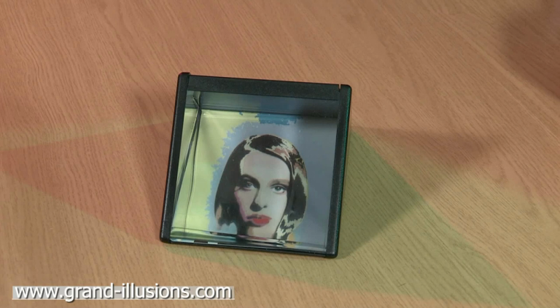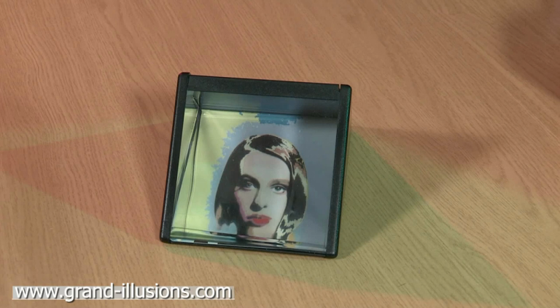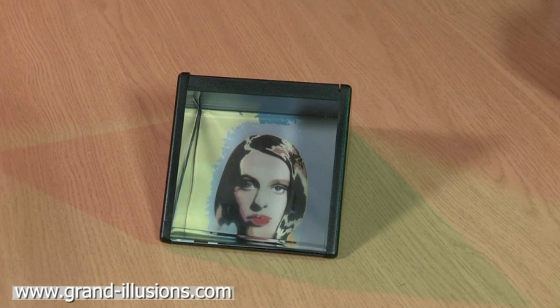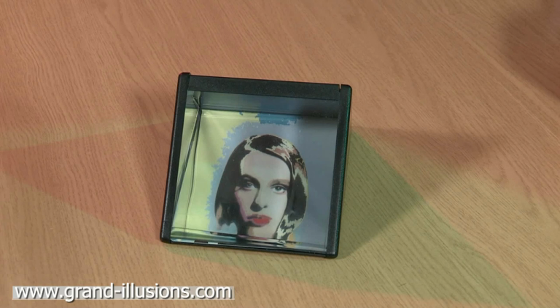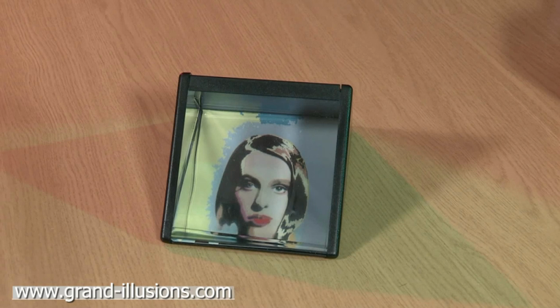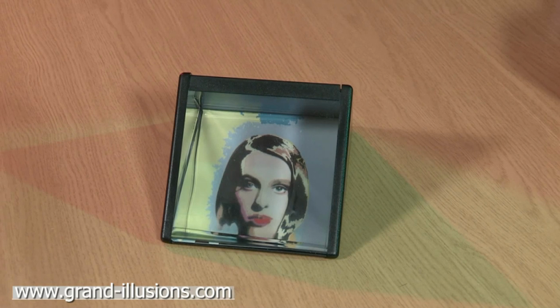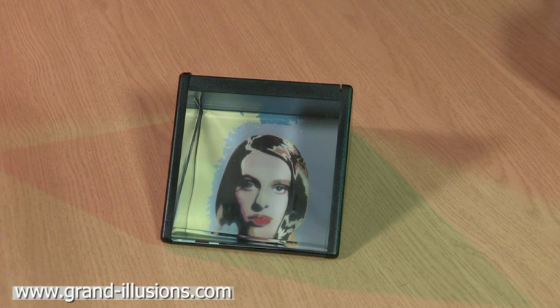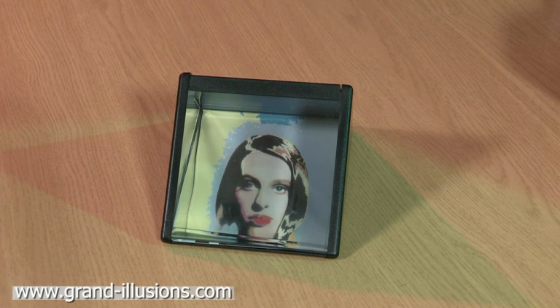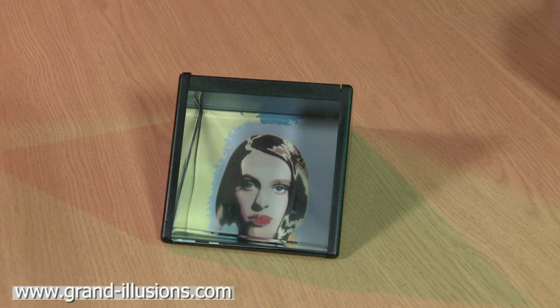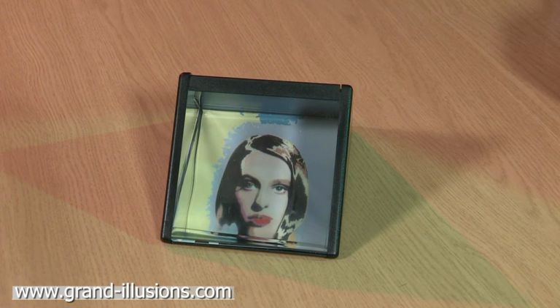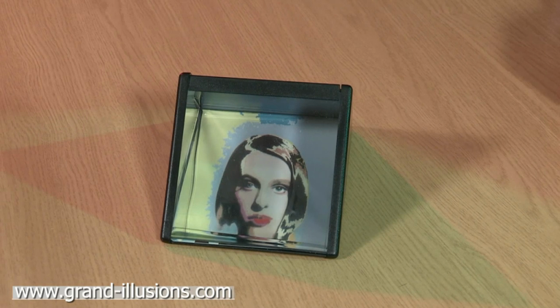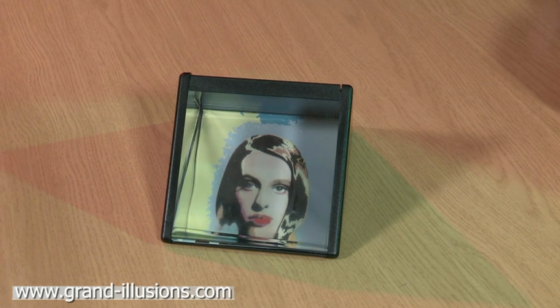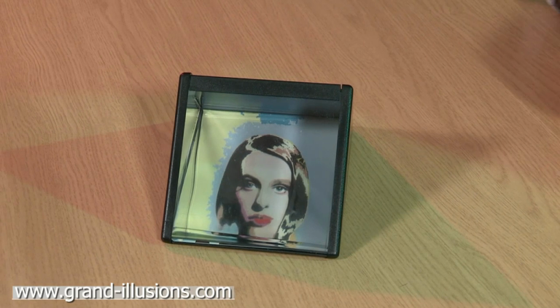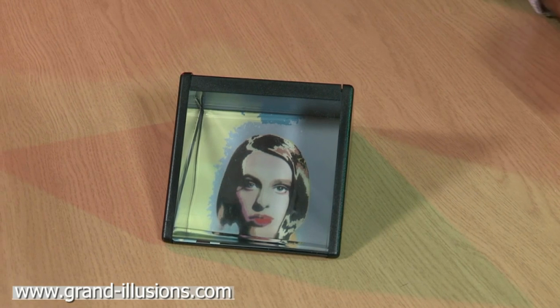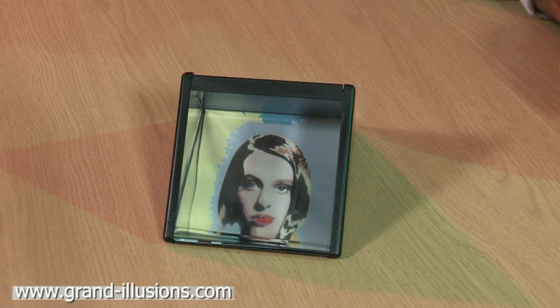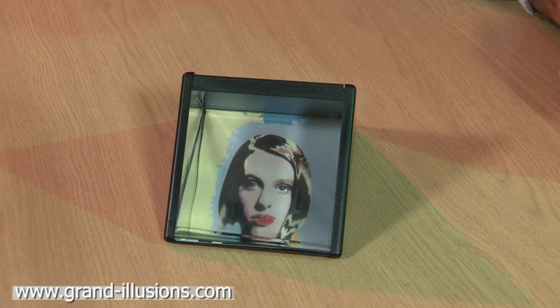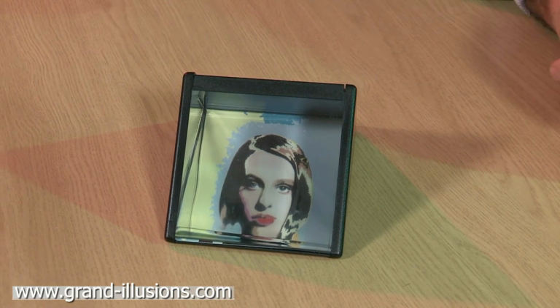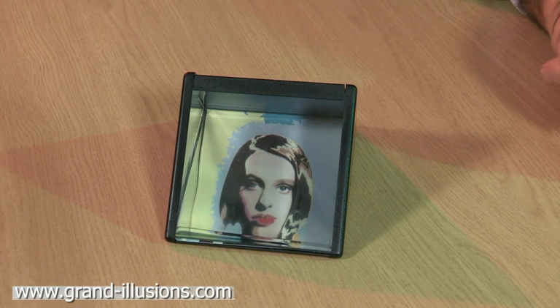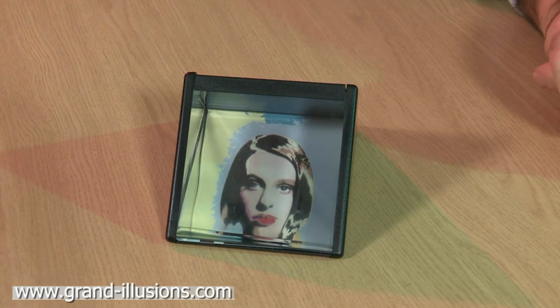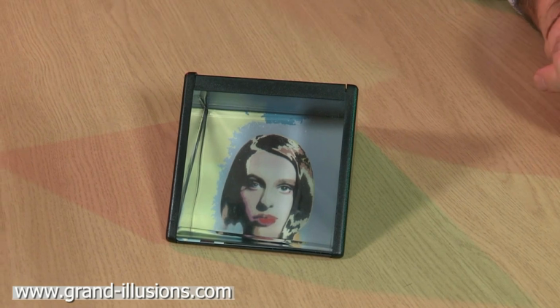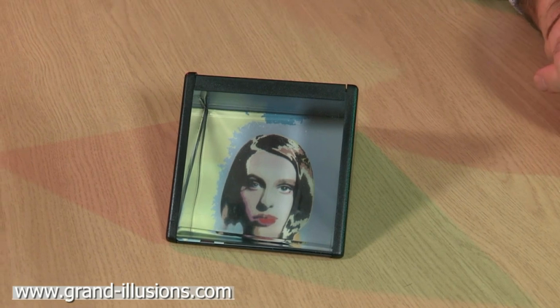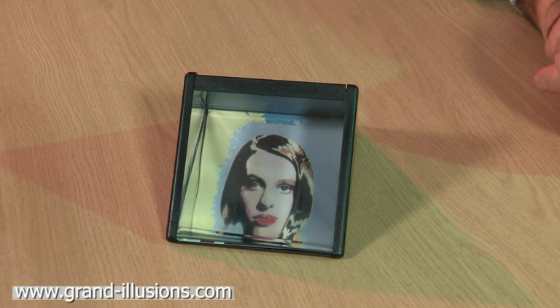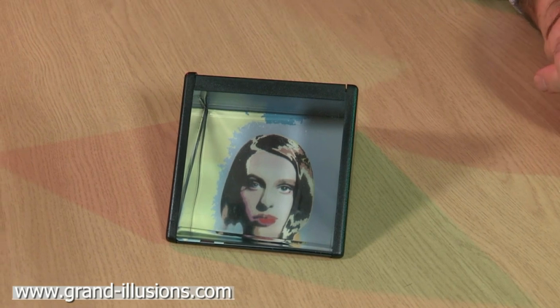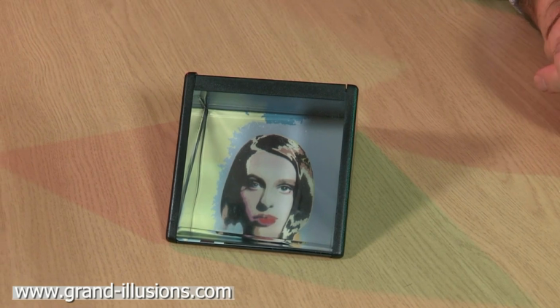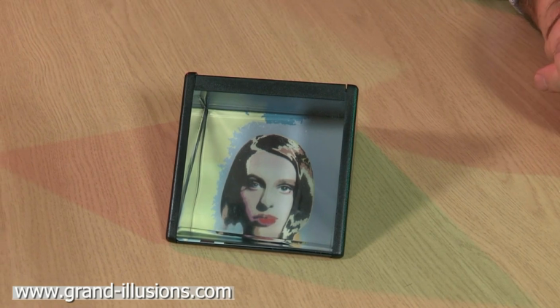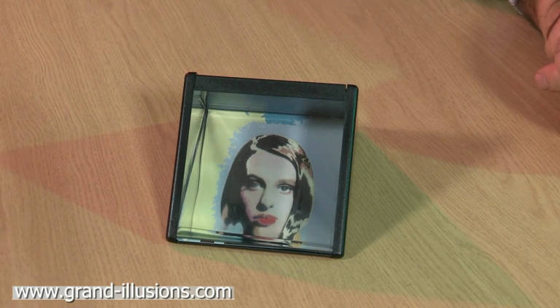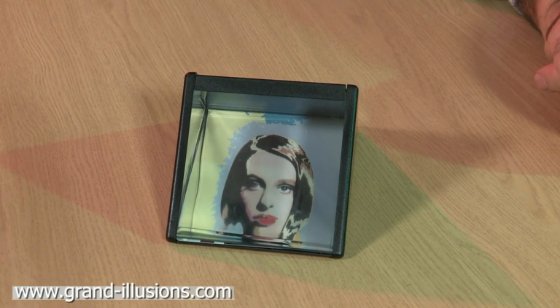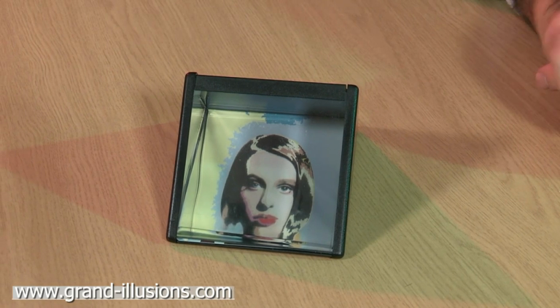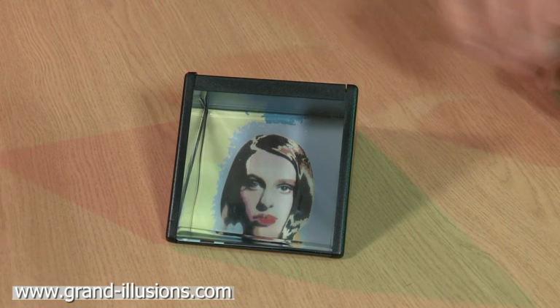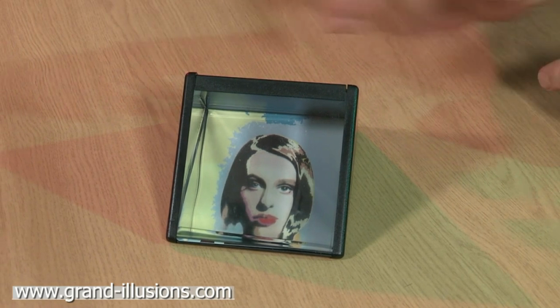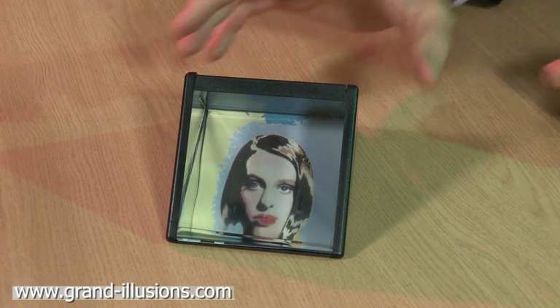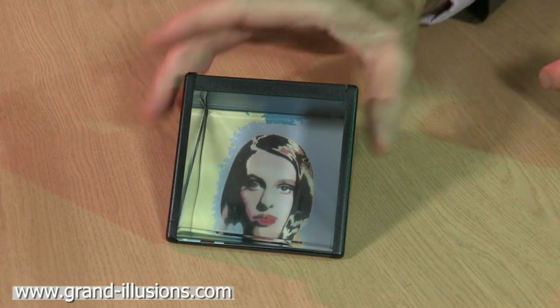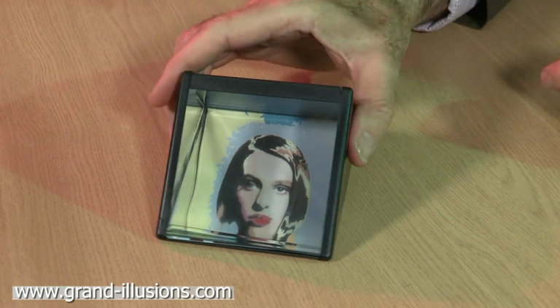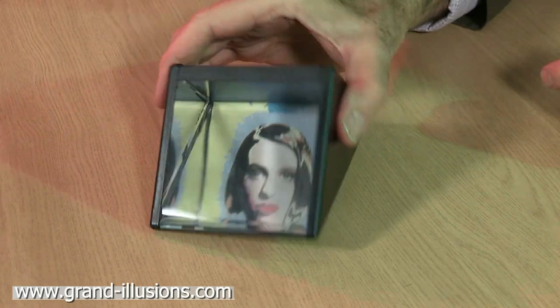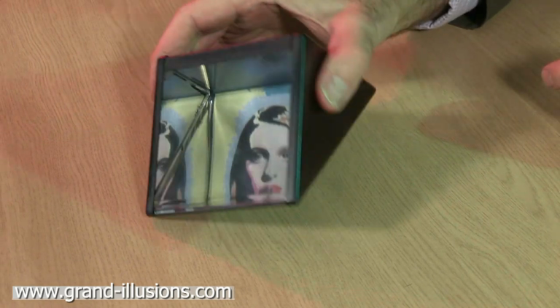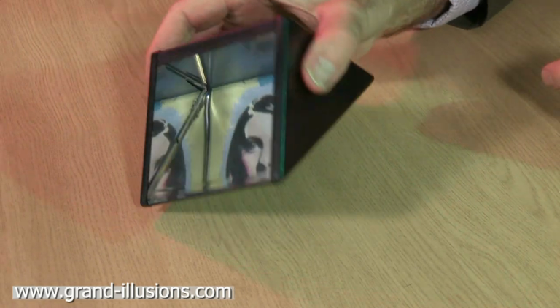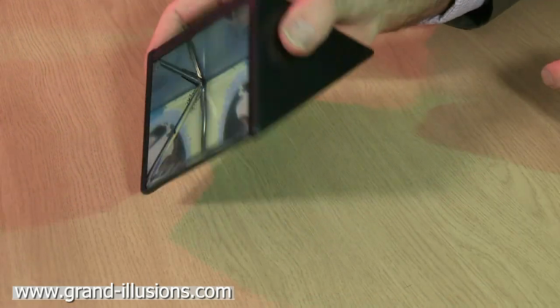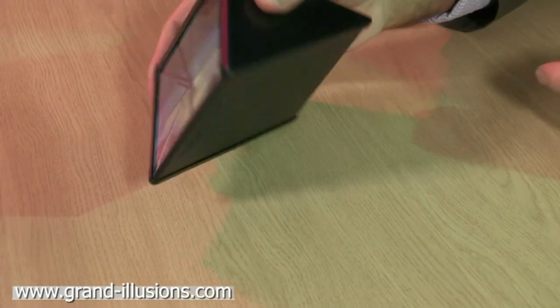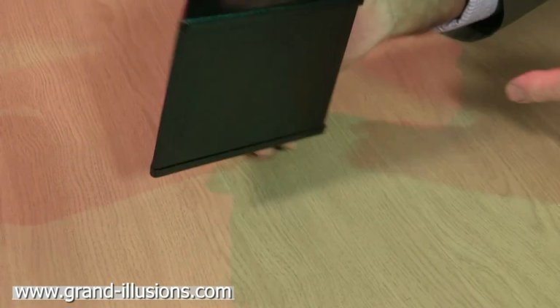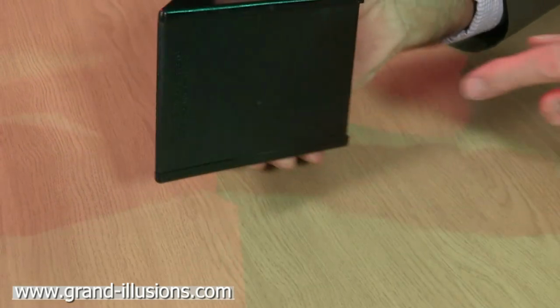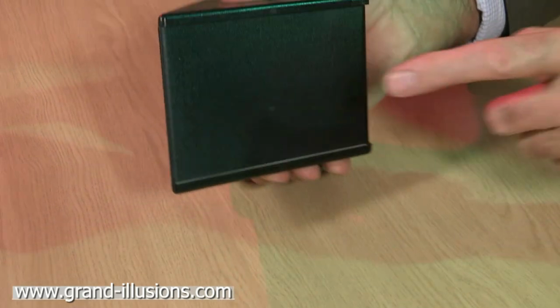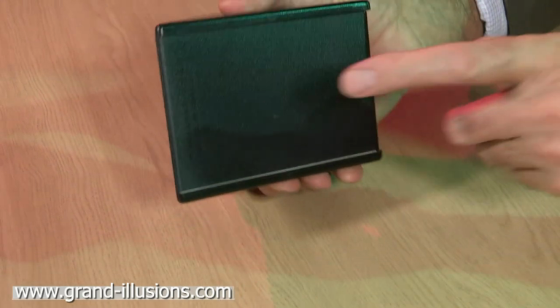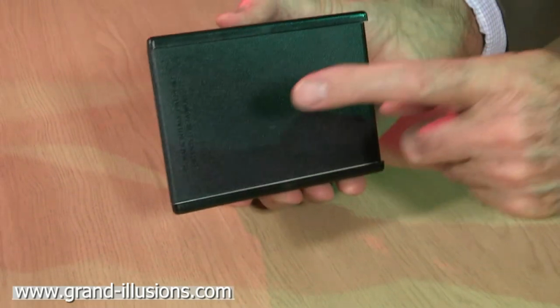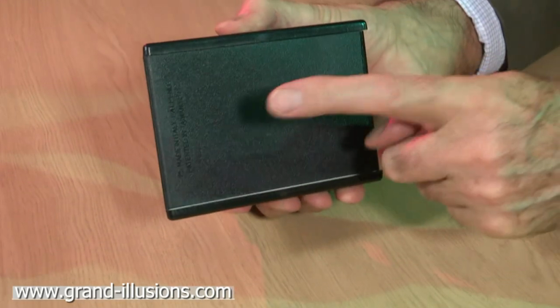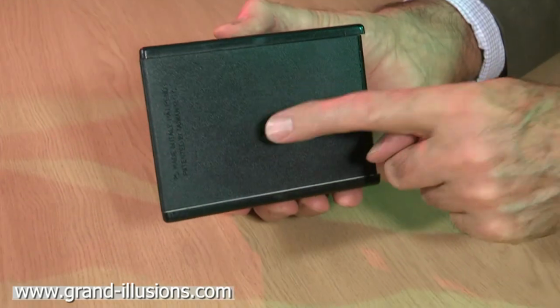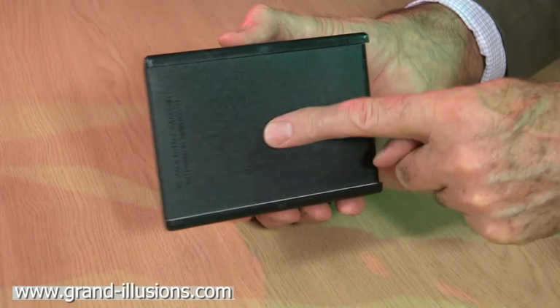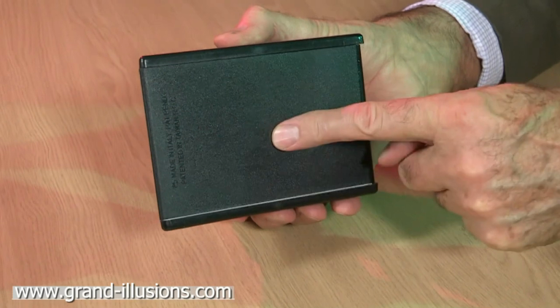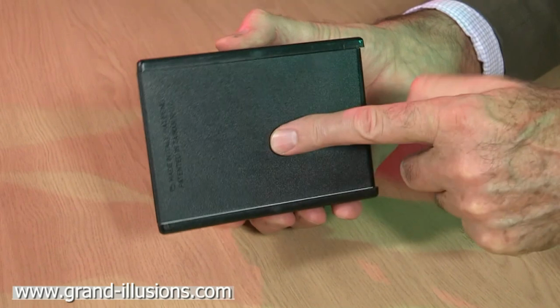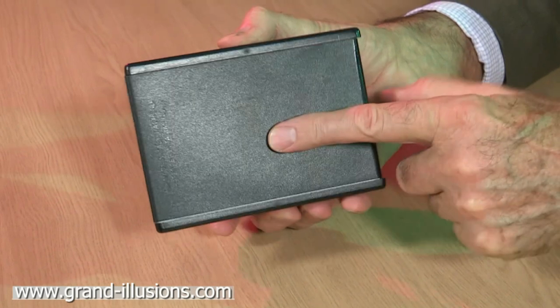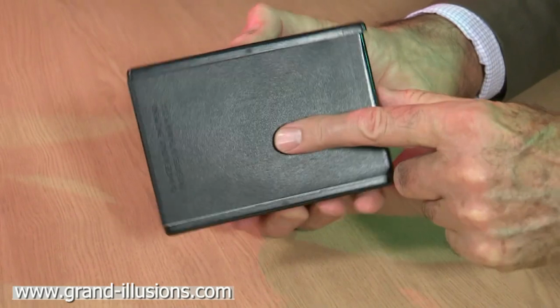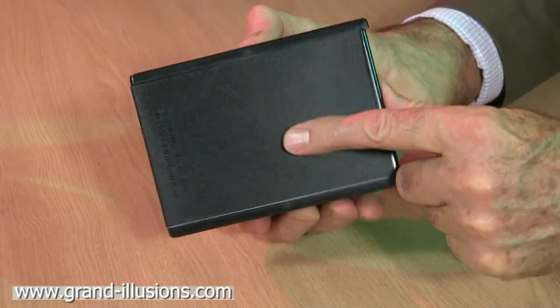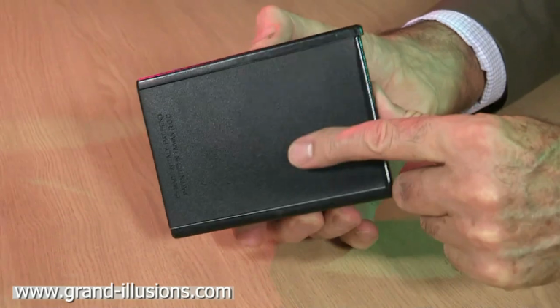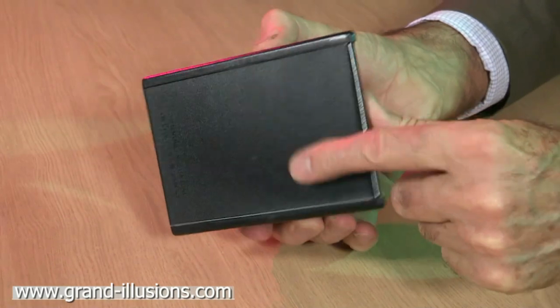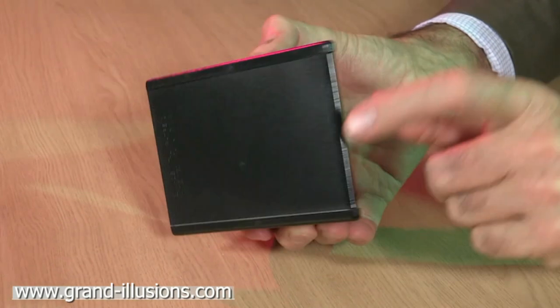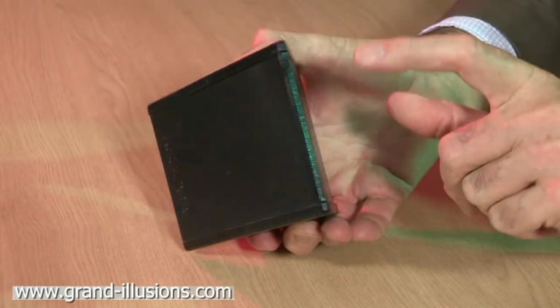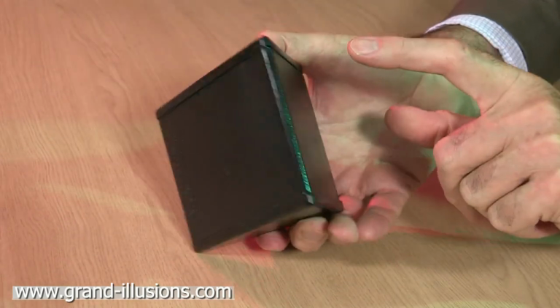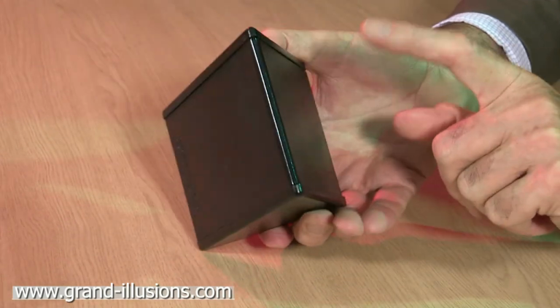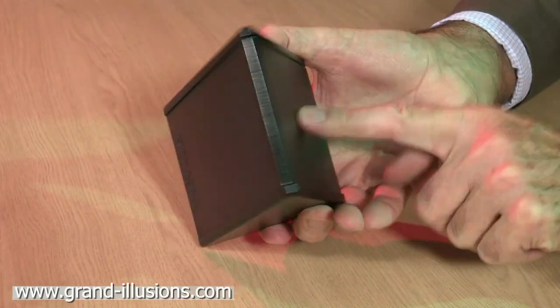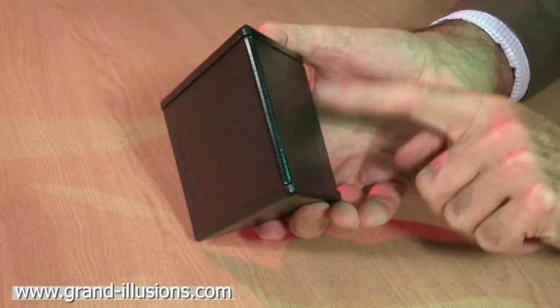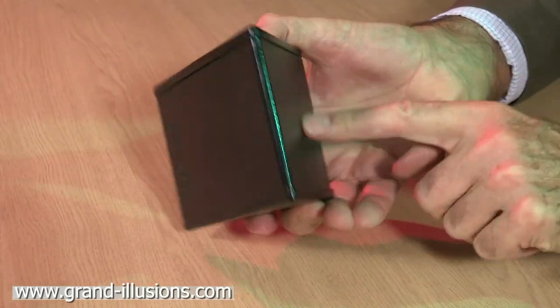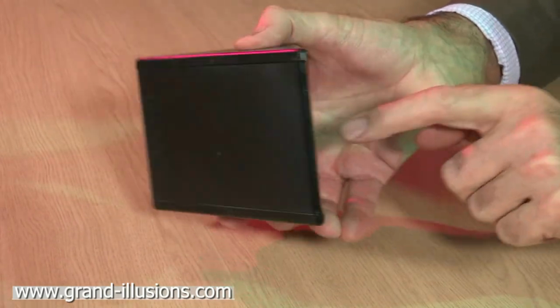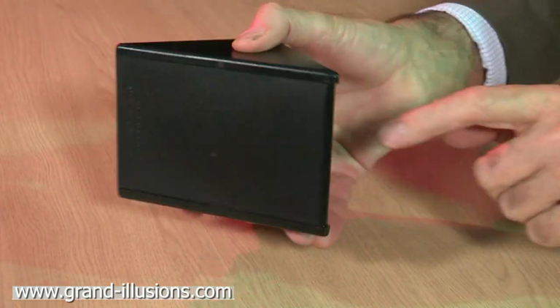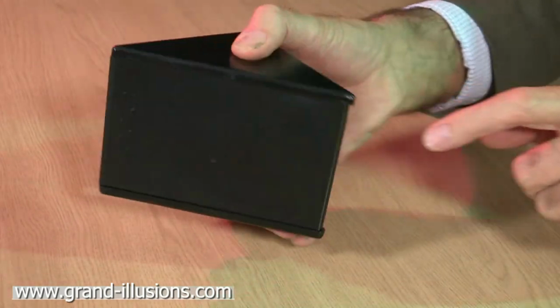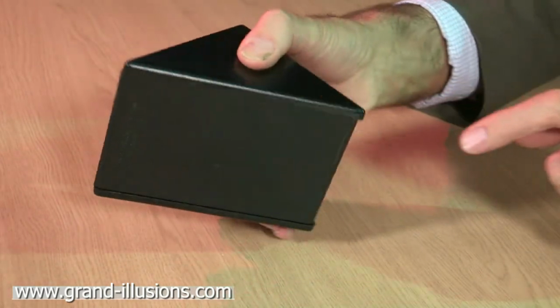Here's a neat little thing. You can personalise it. It contains two photographs. You've got a prism here inside. One photograph goes there, one goes here.